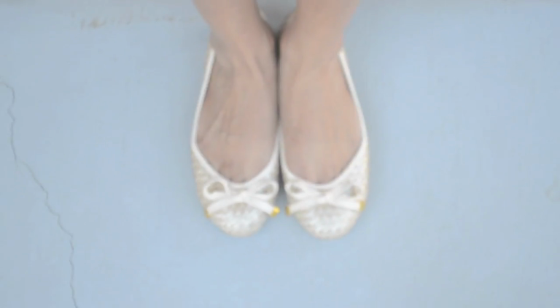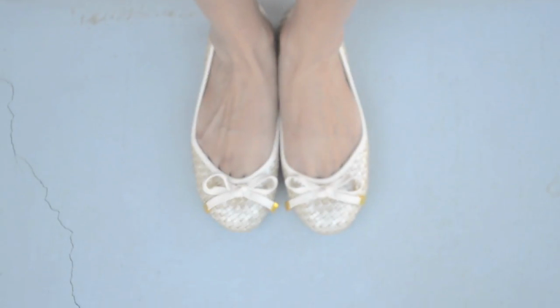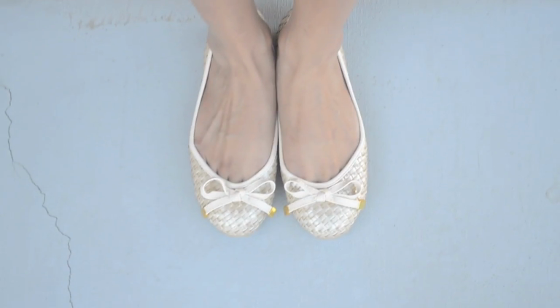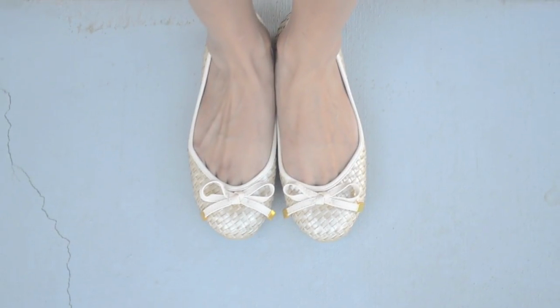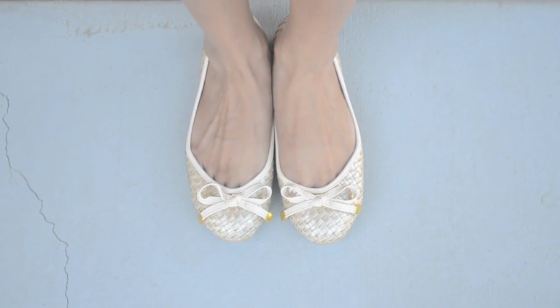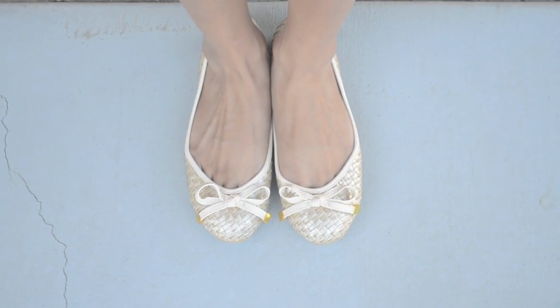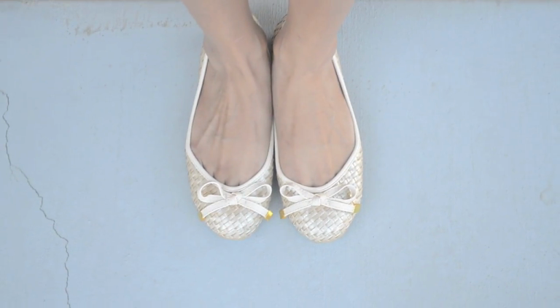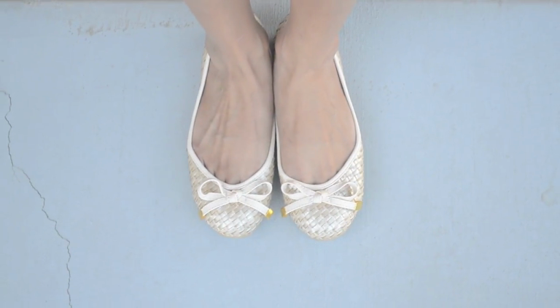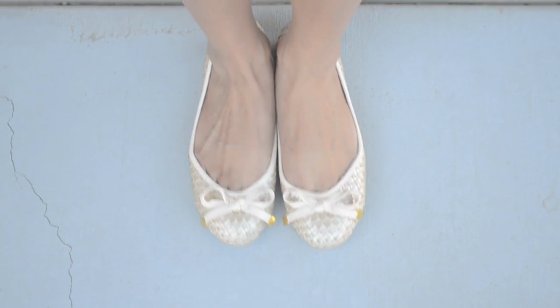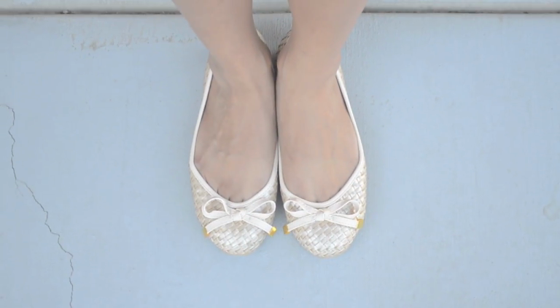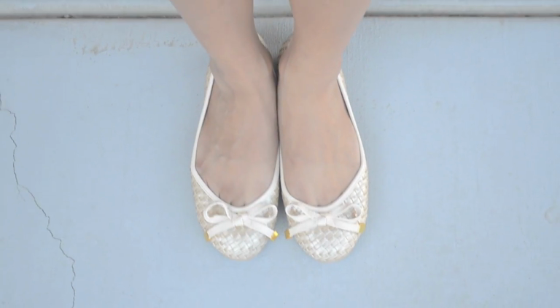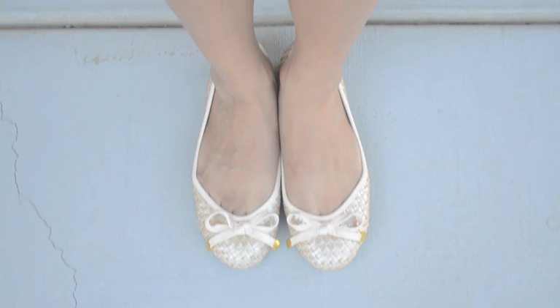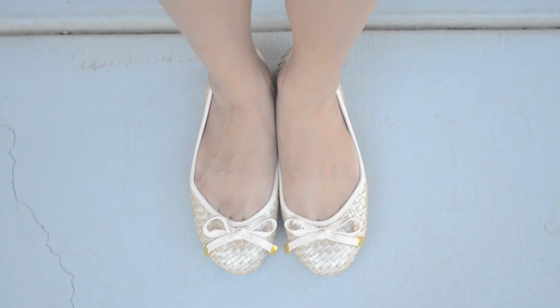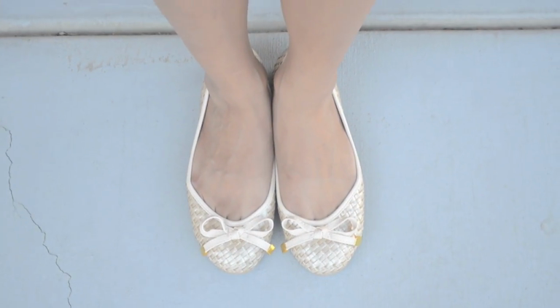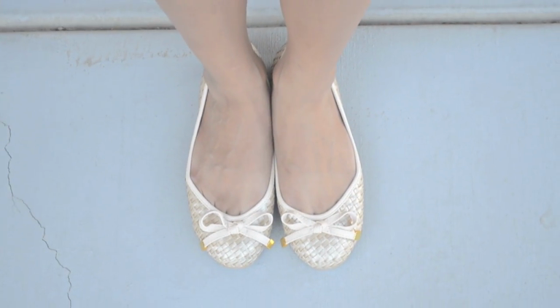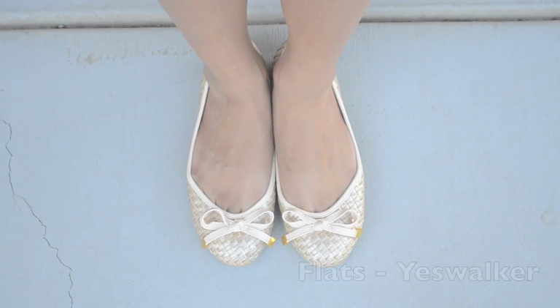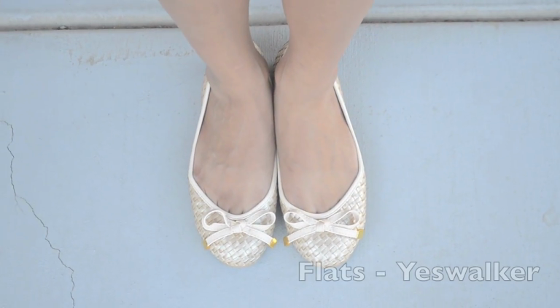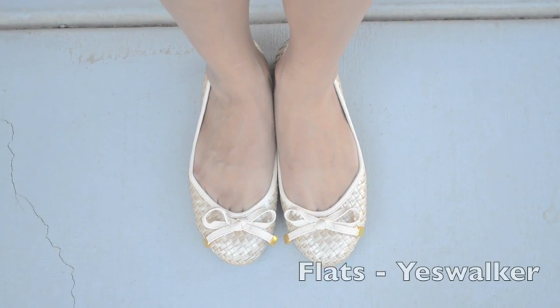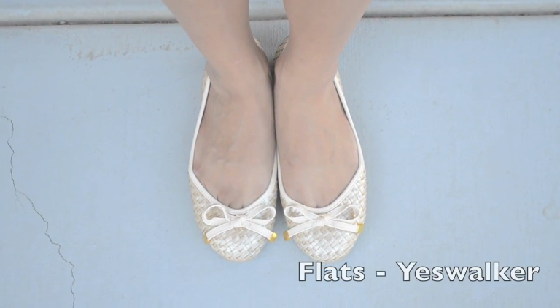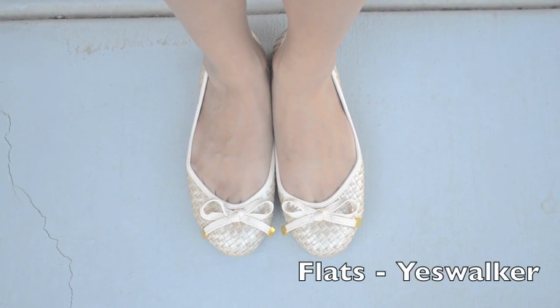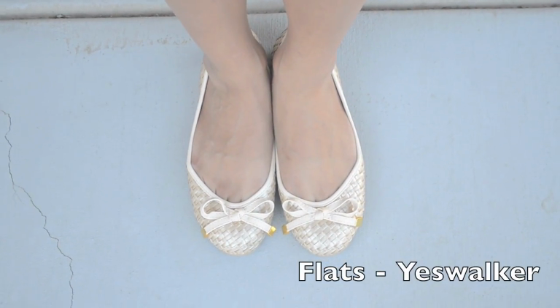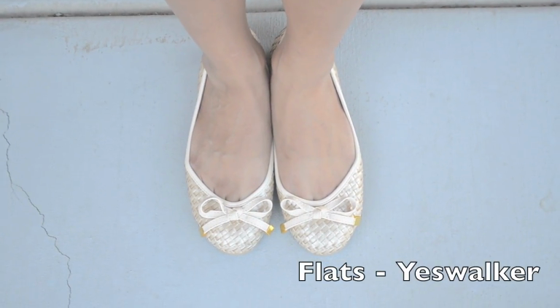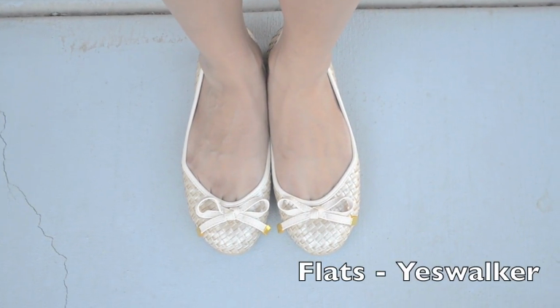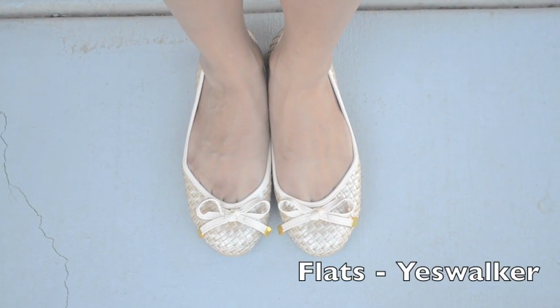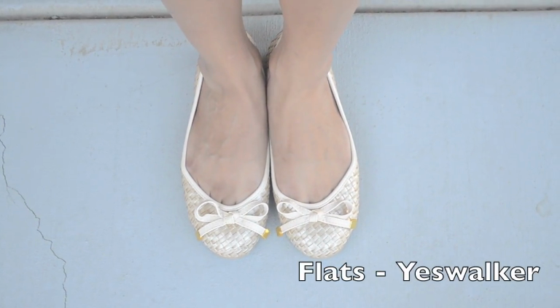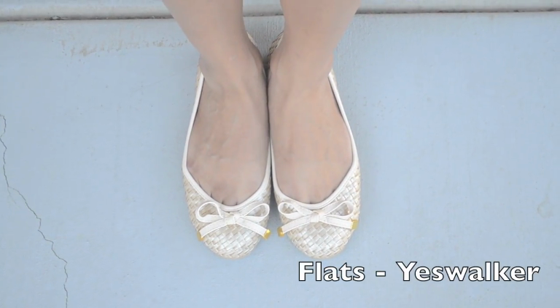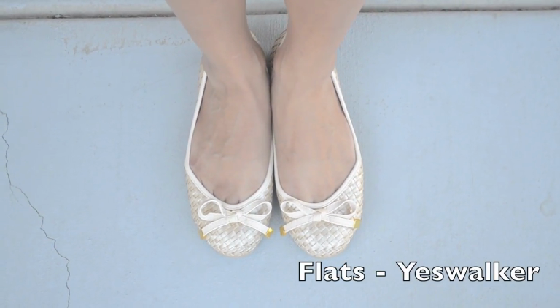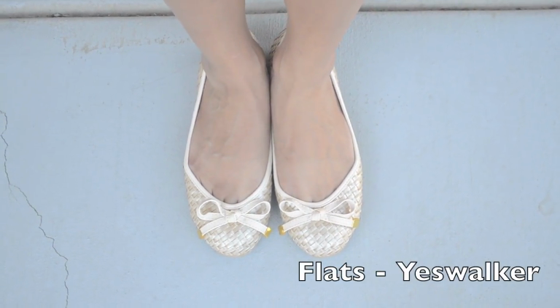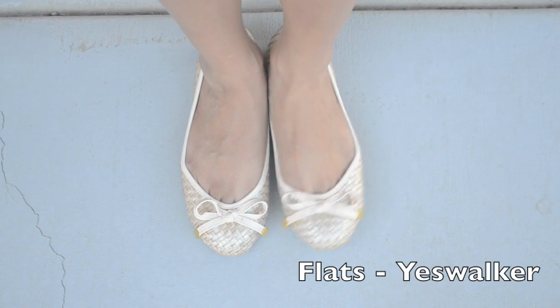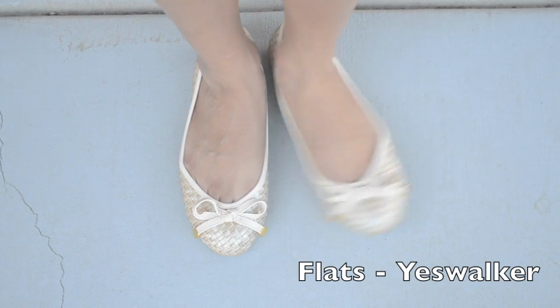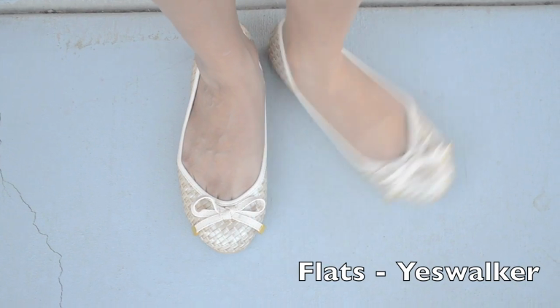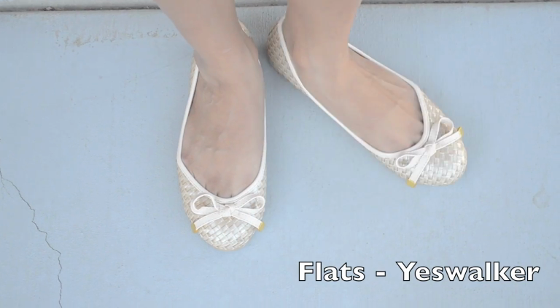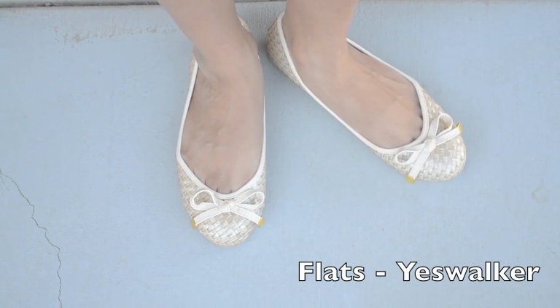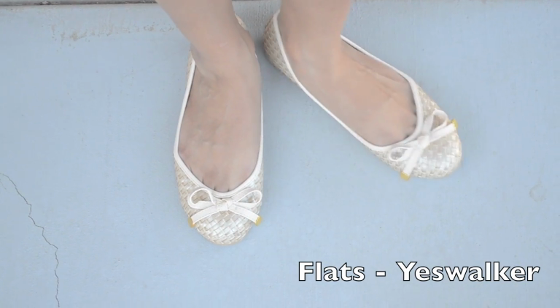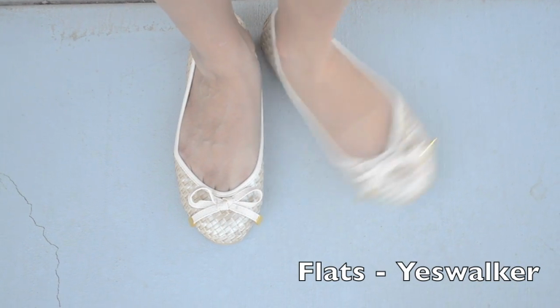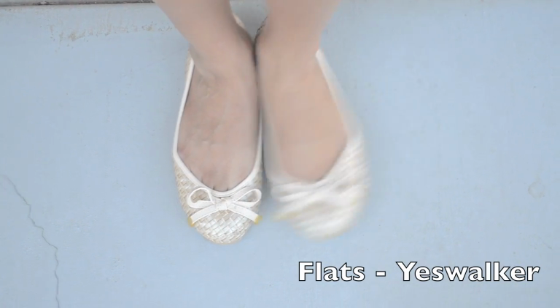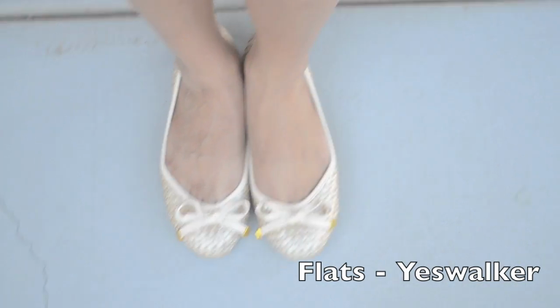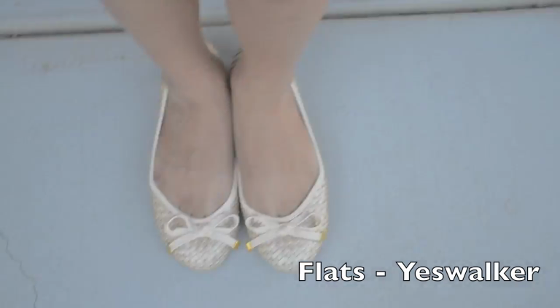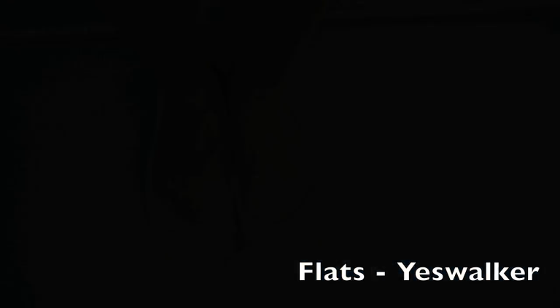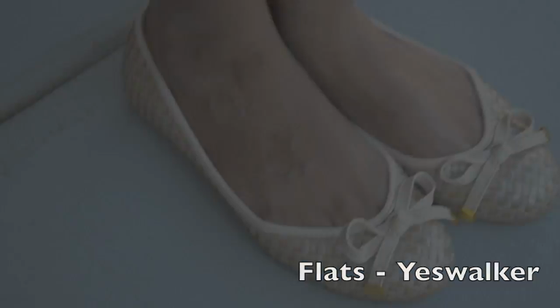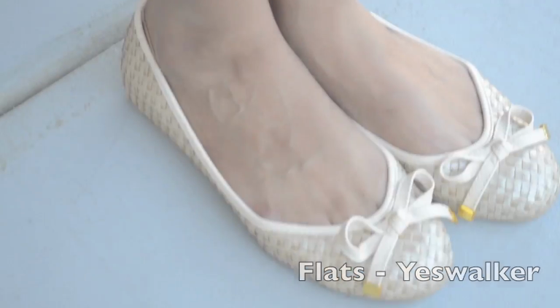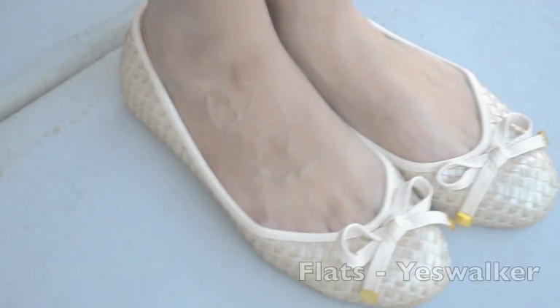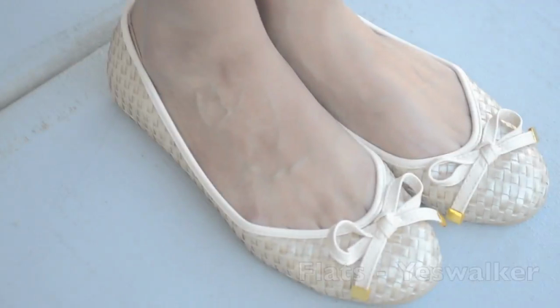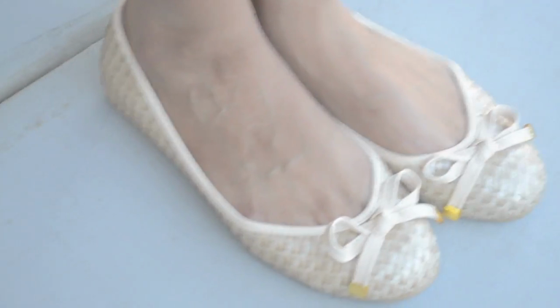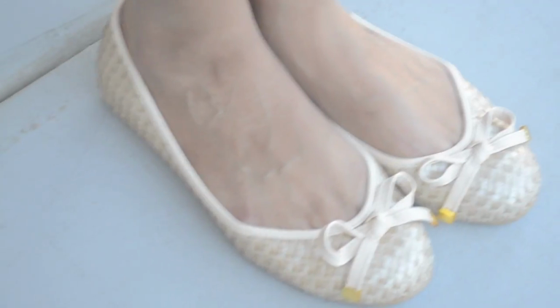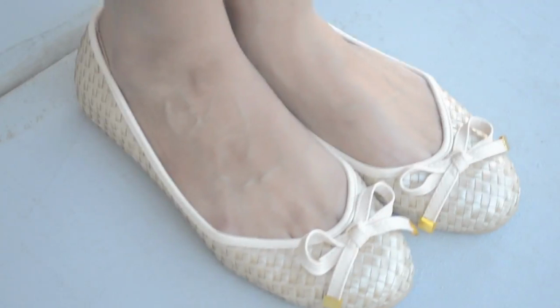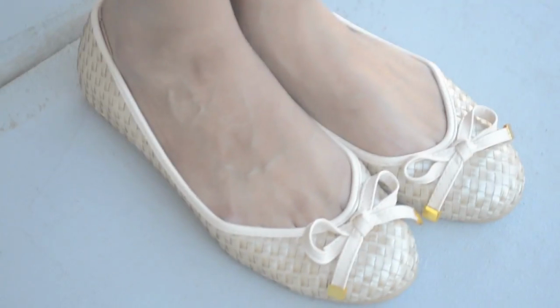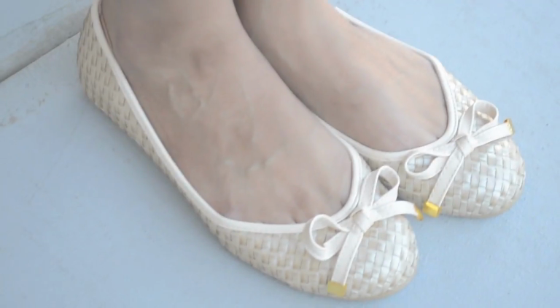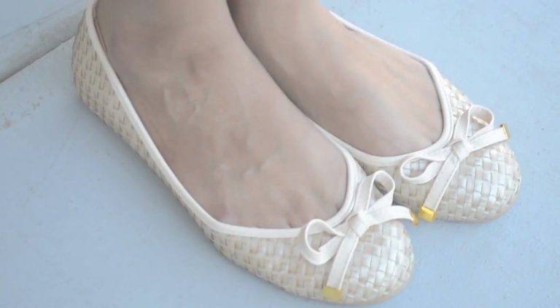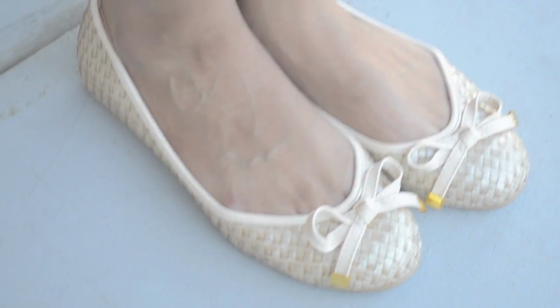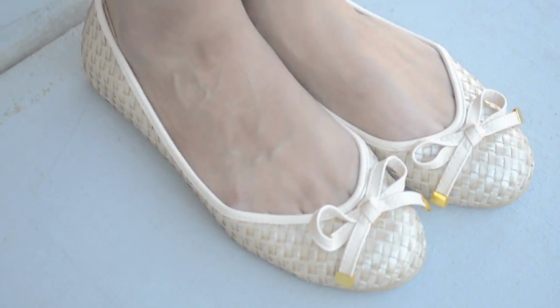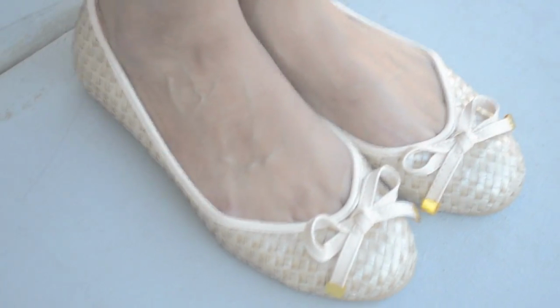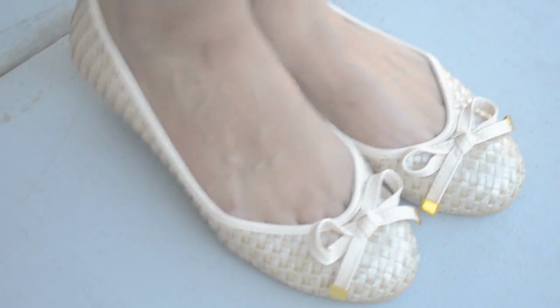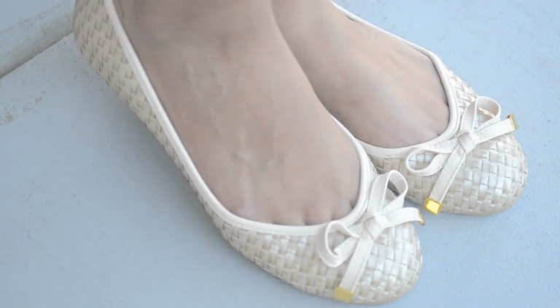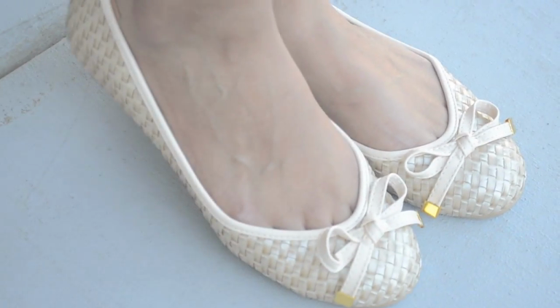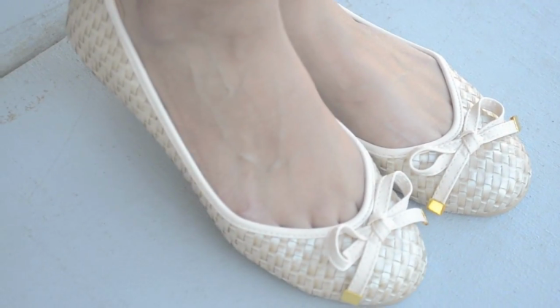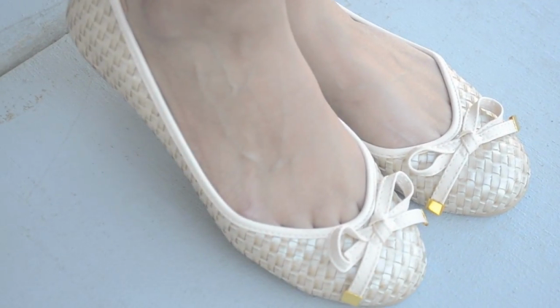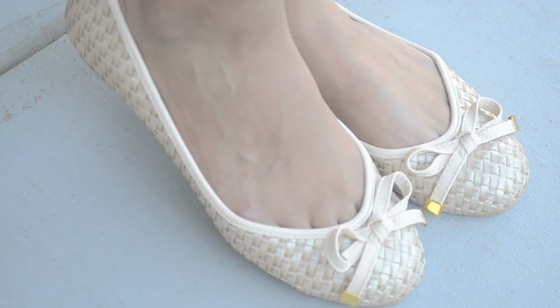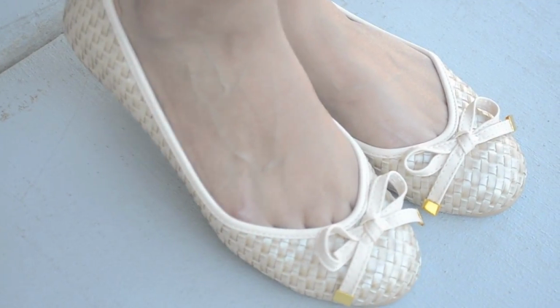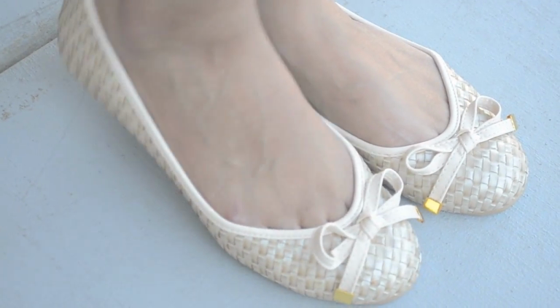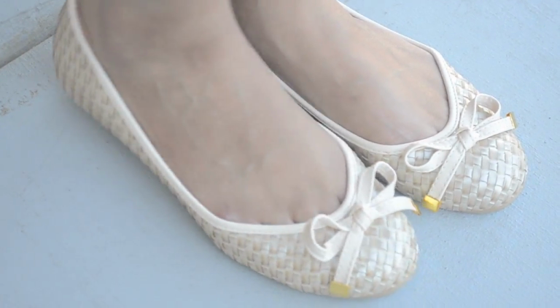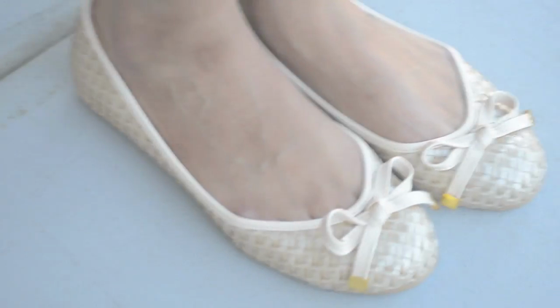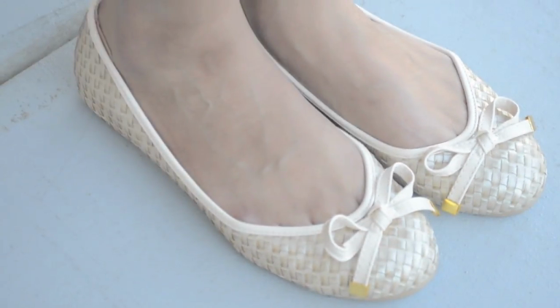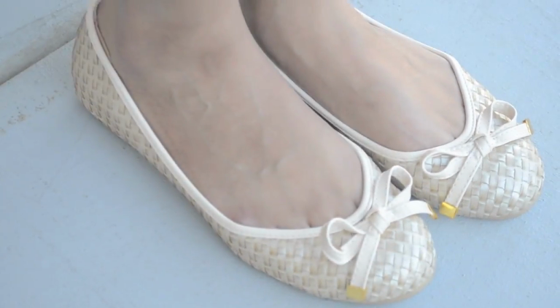And of course to complete this outfit, I added these pairs of flats because flats are more comfortable than heels of course.